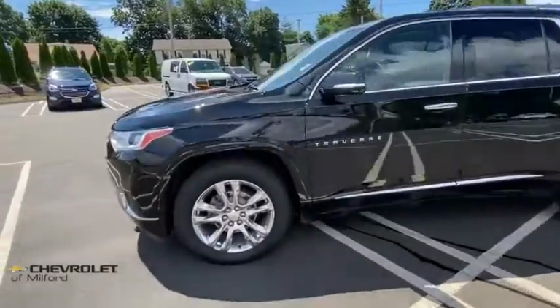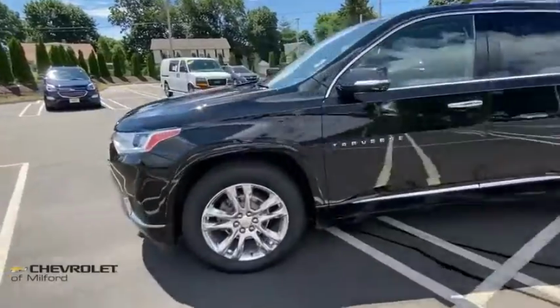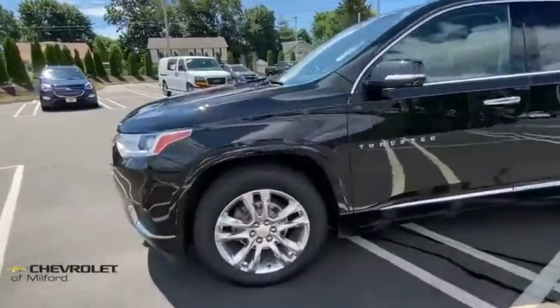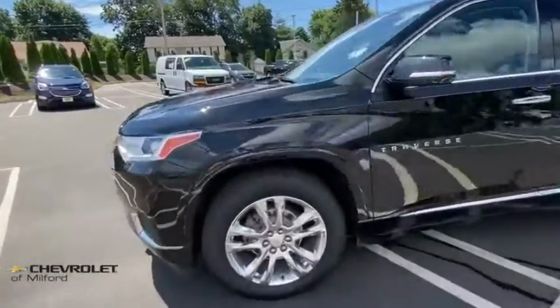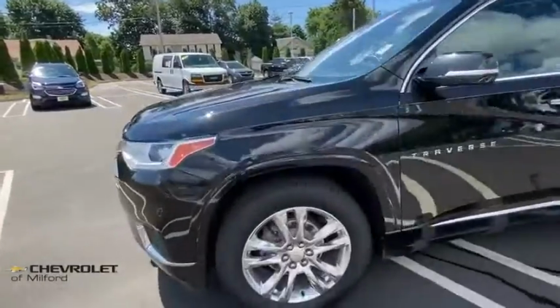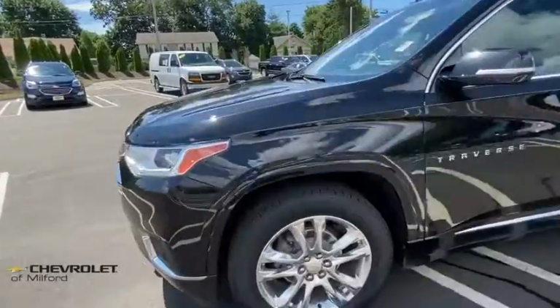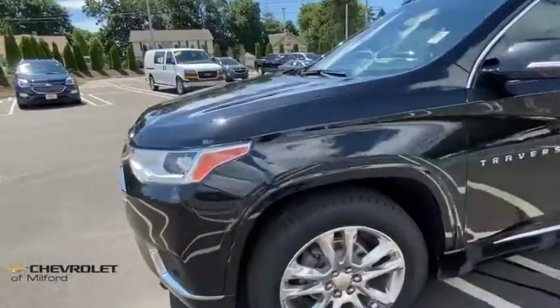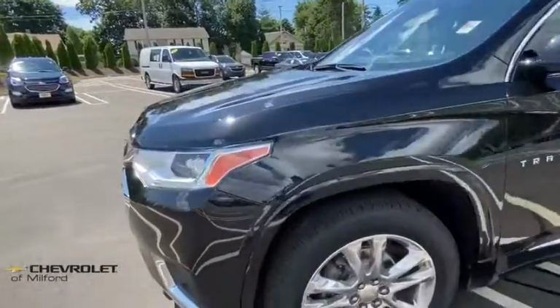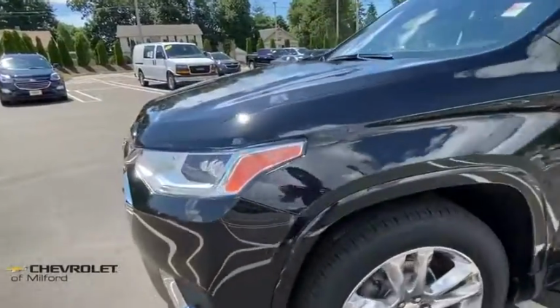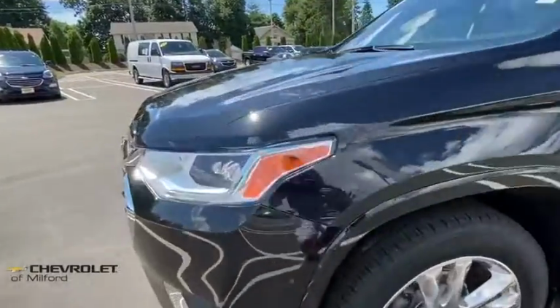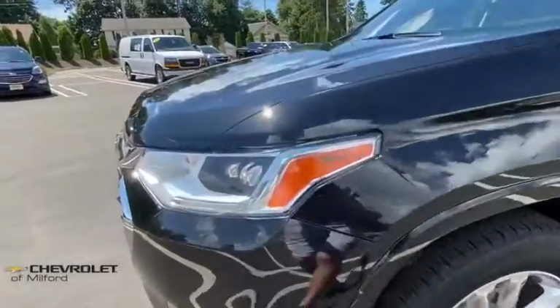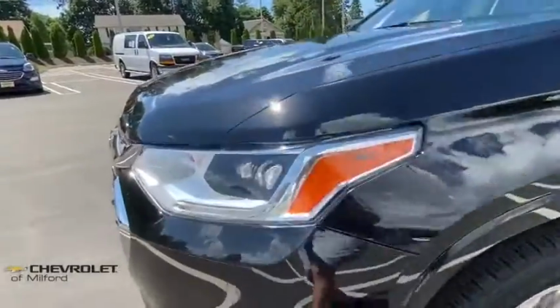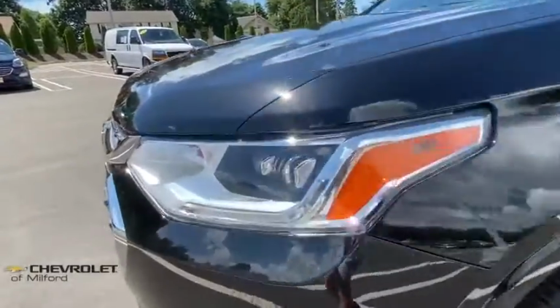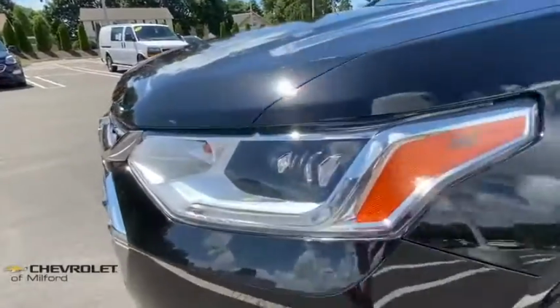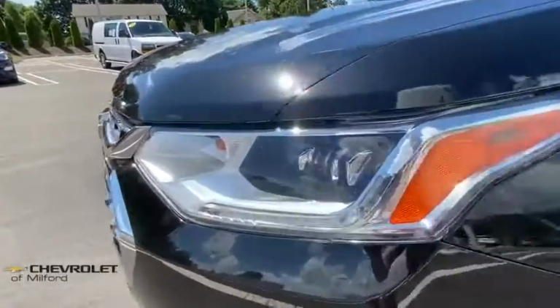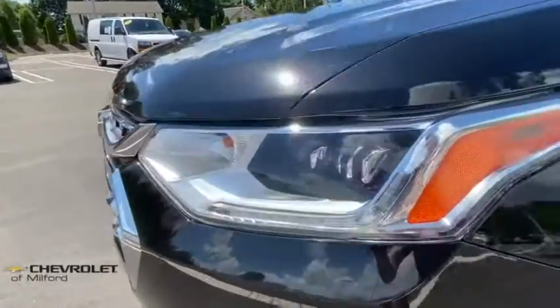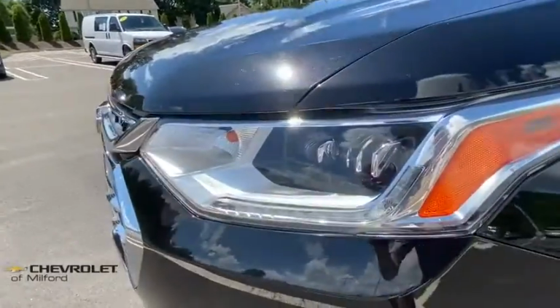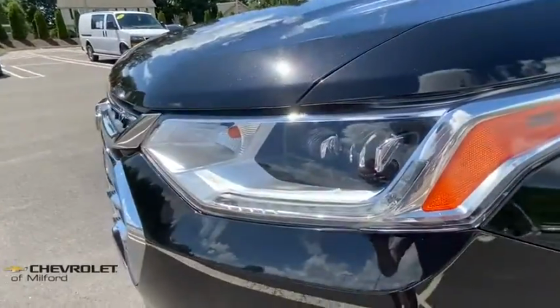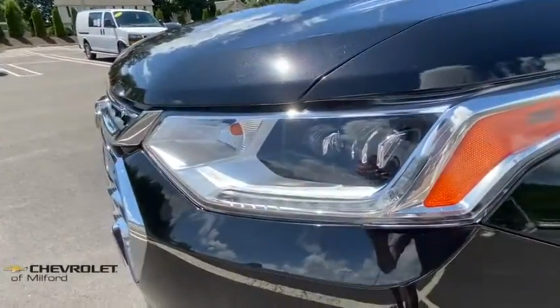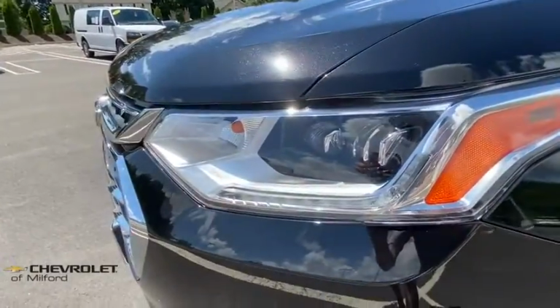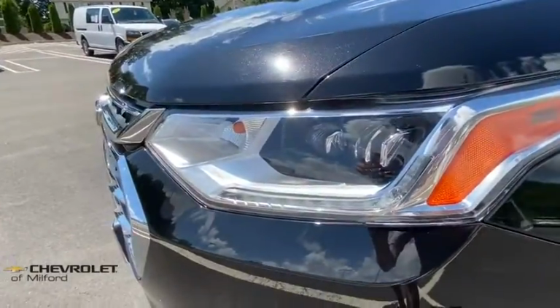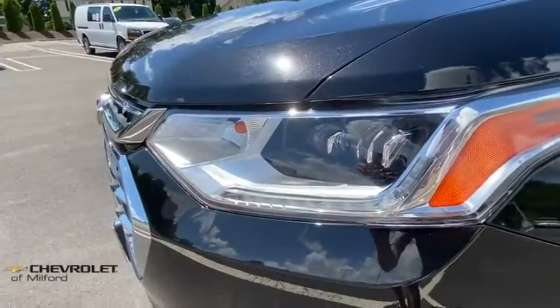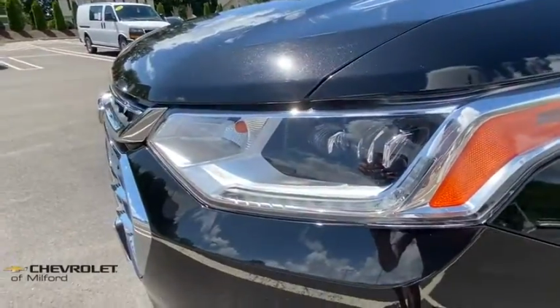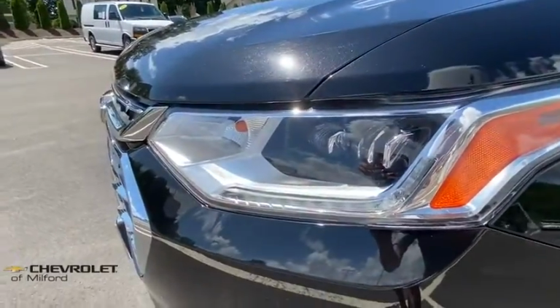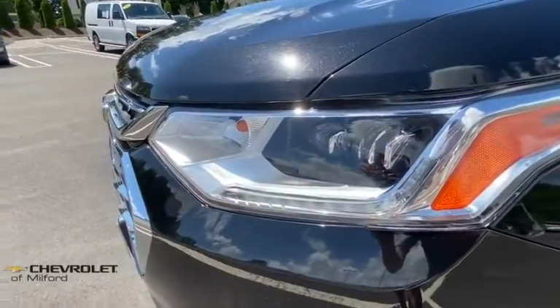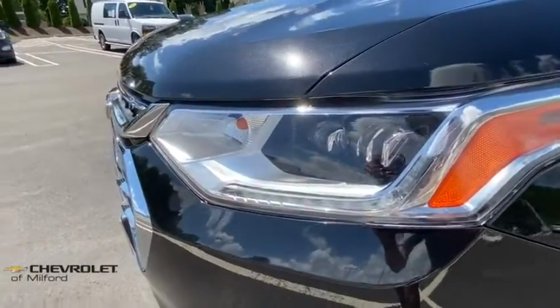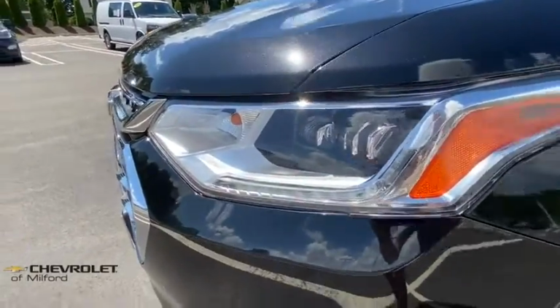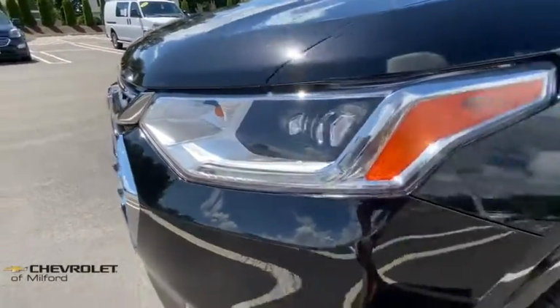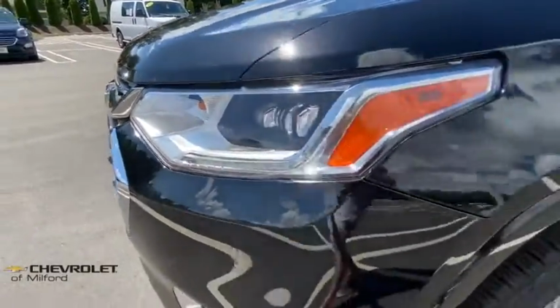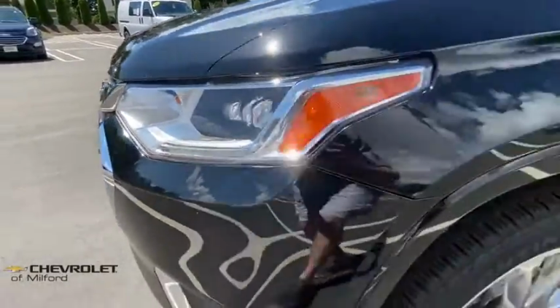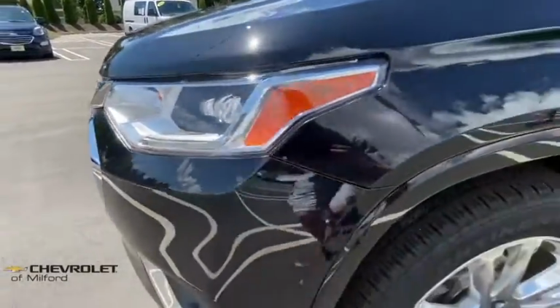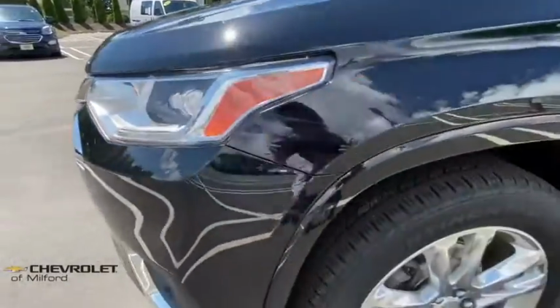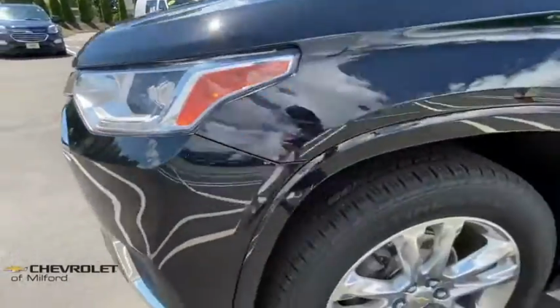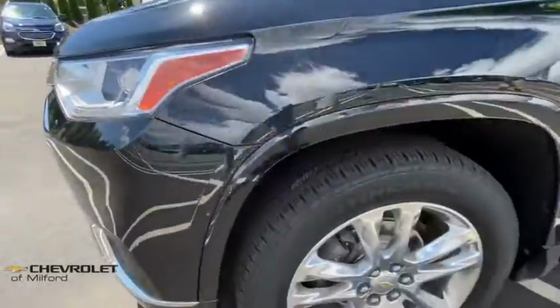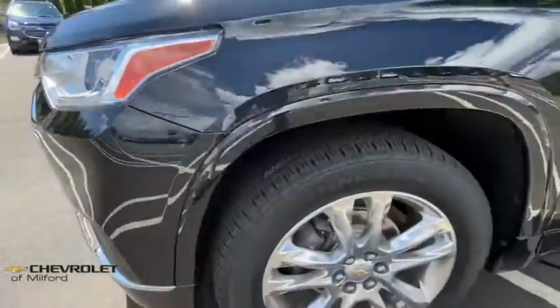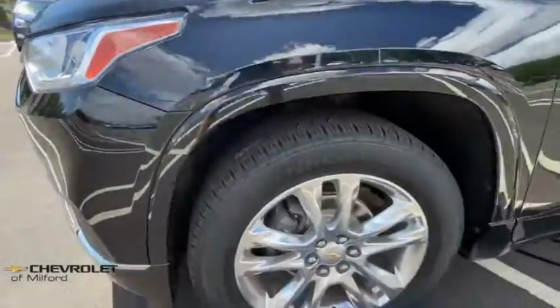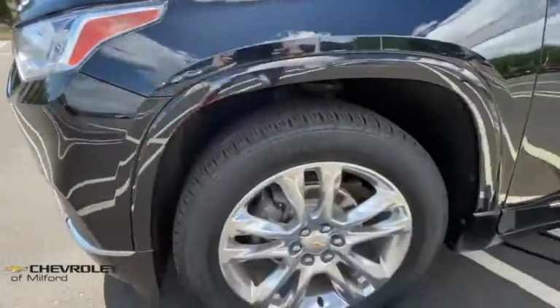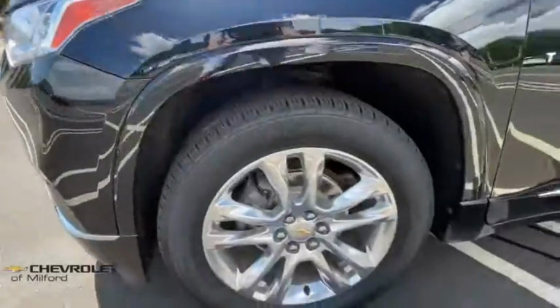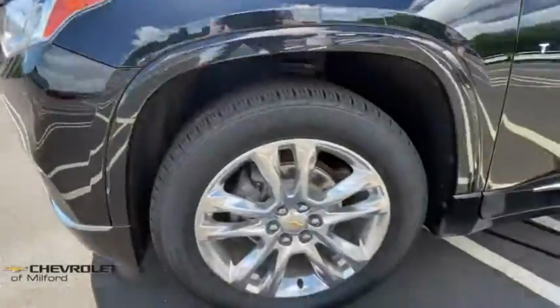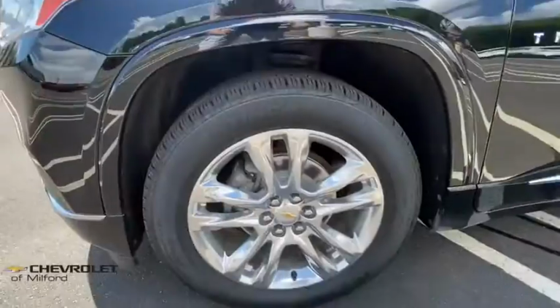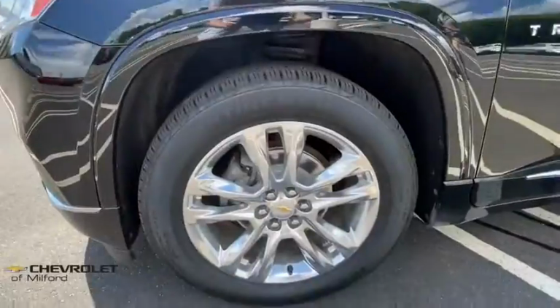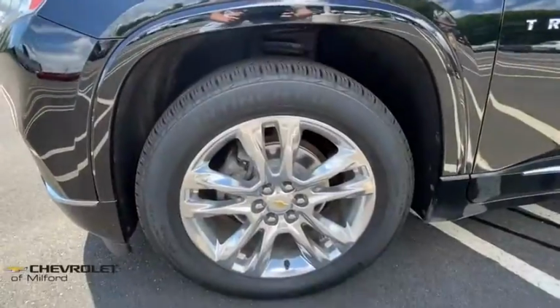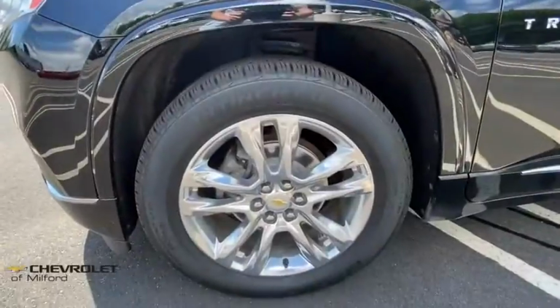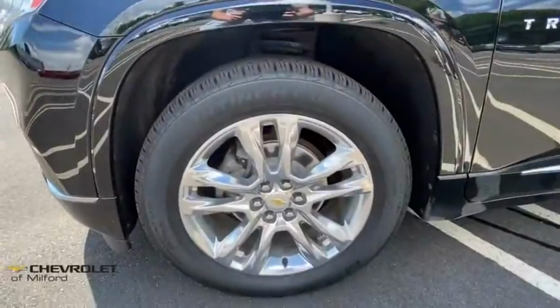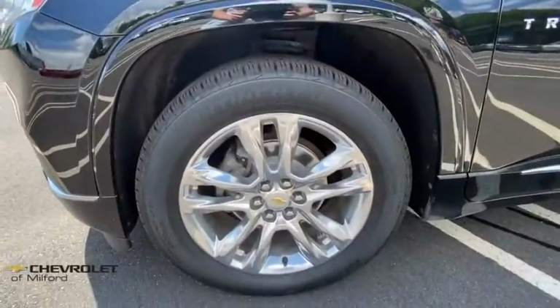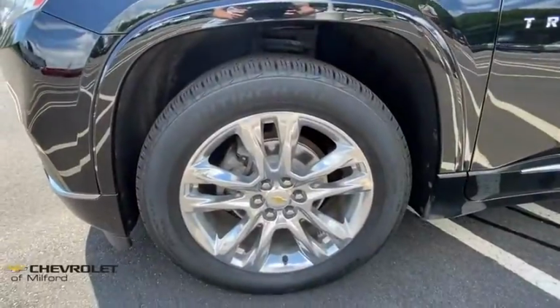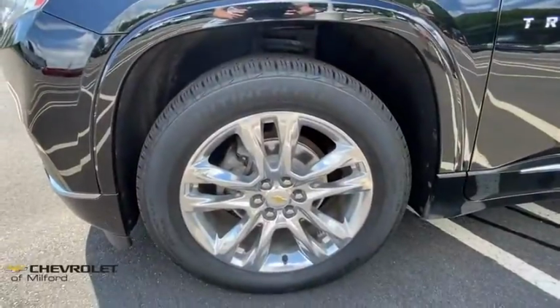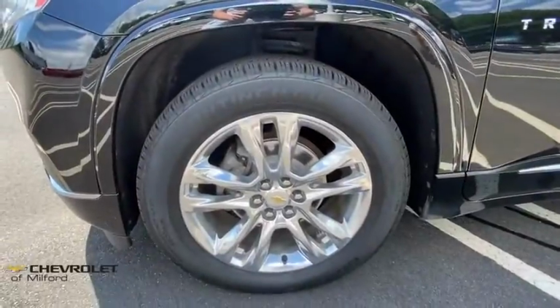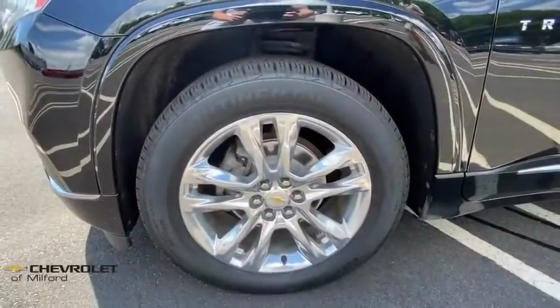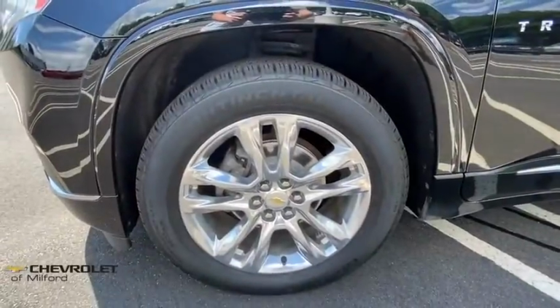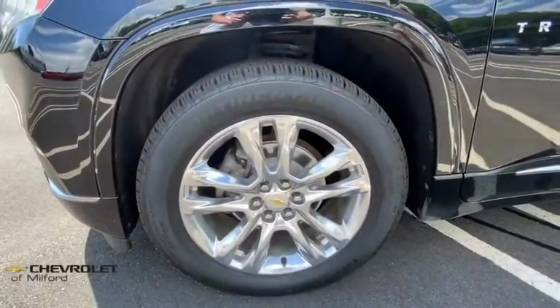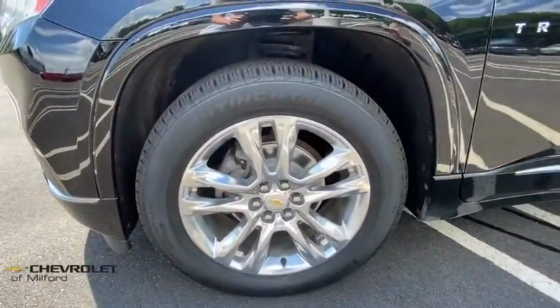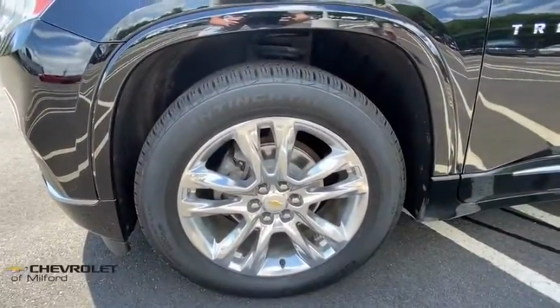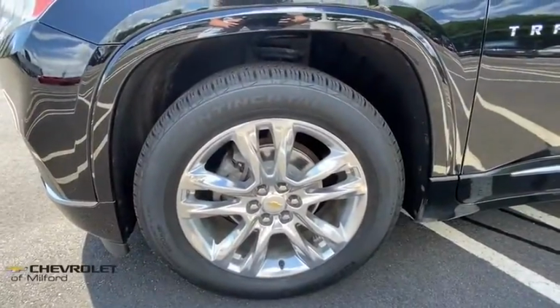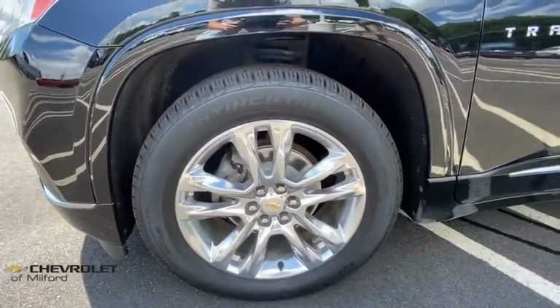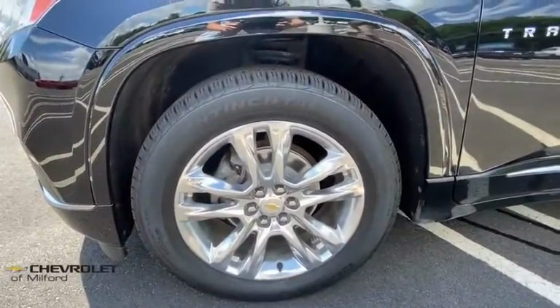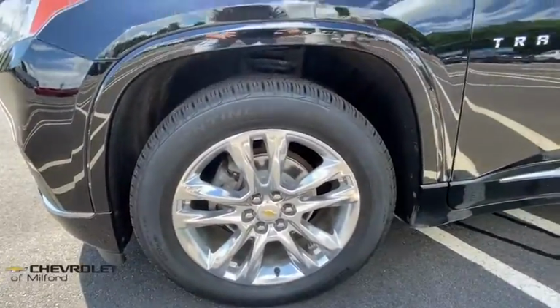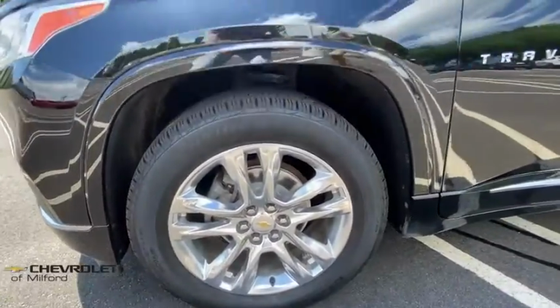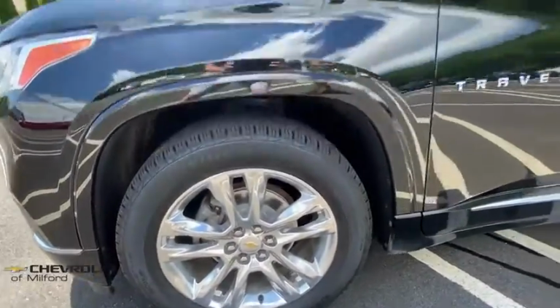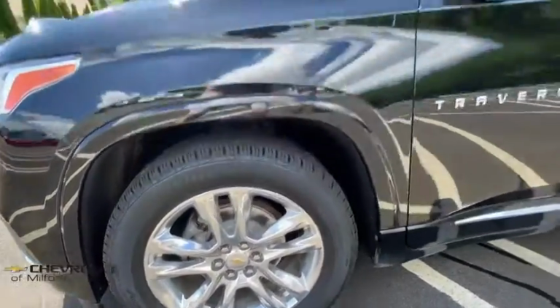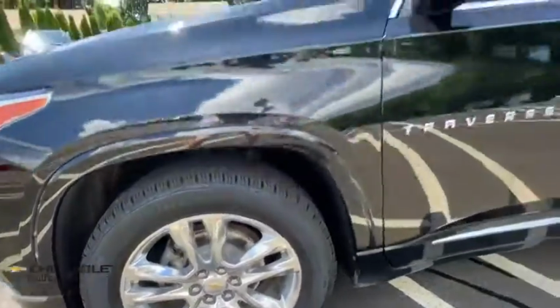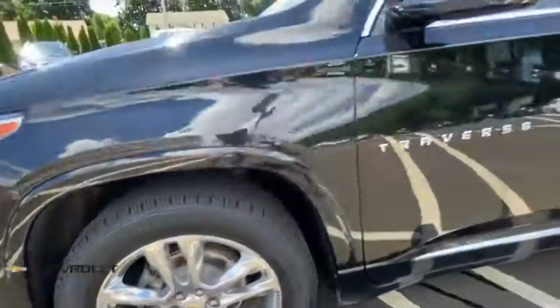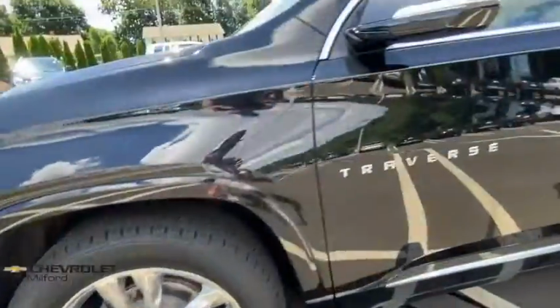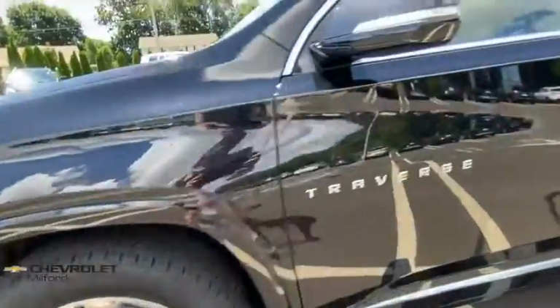Universal garage door opener, fog lights, compass, electronic stability control, power windows, heated steering wheel.